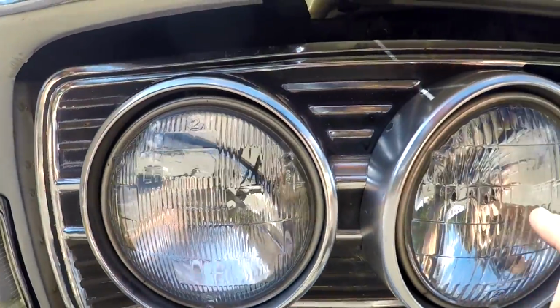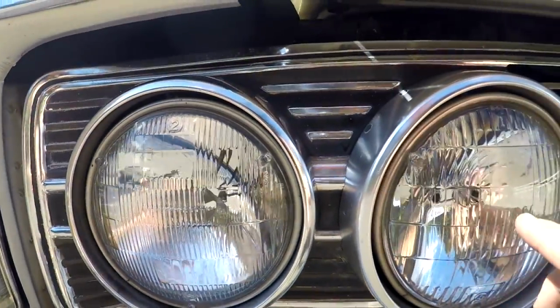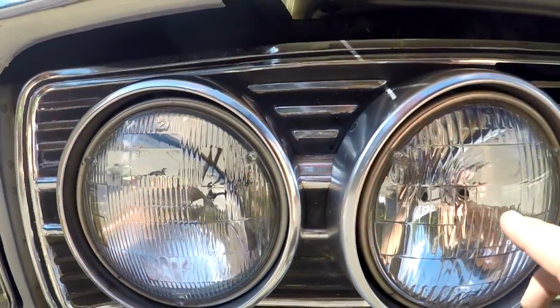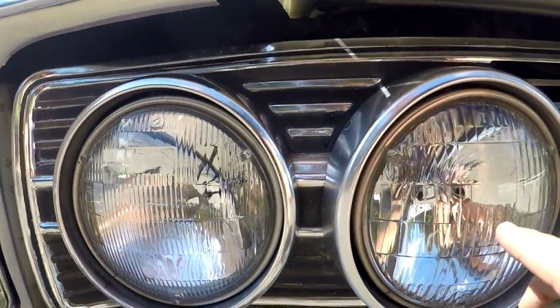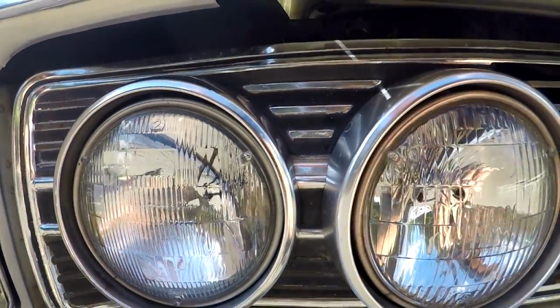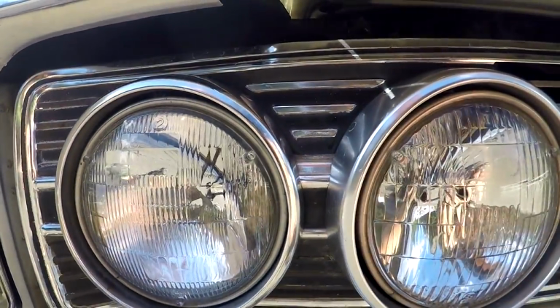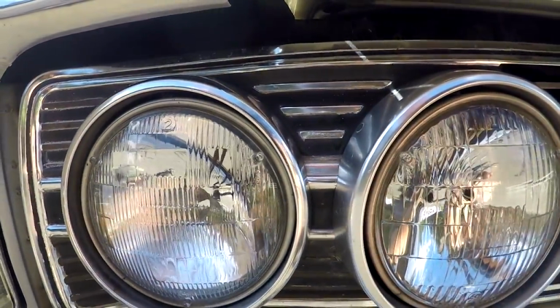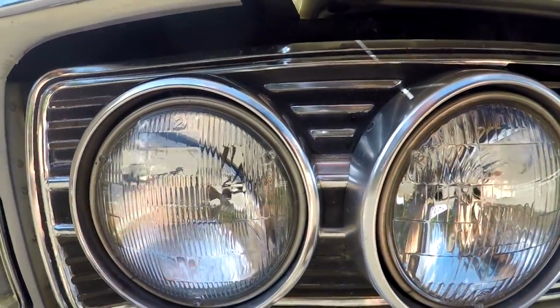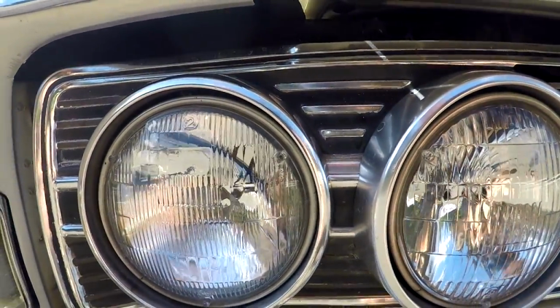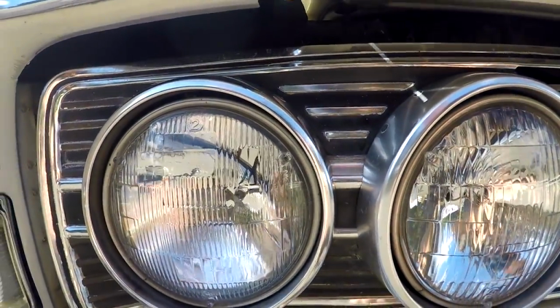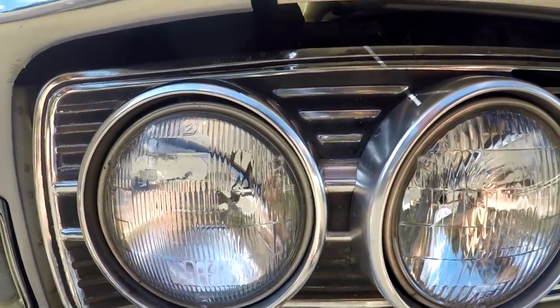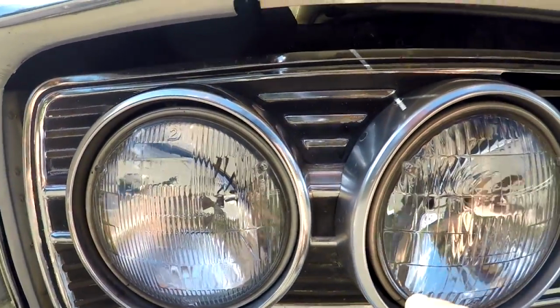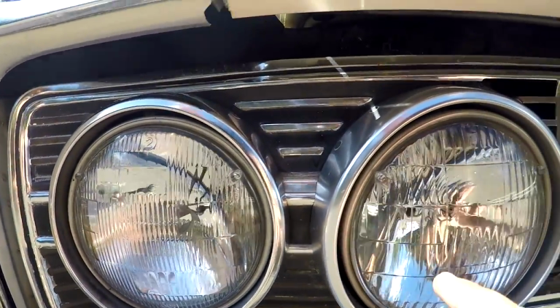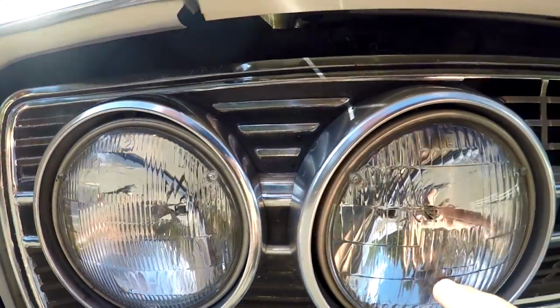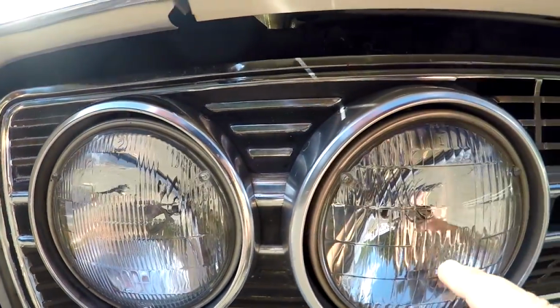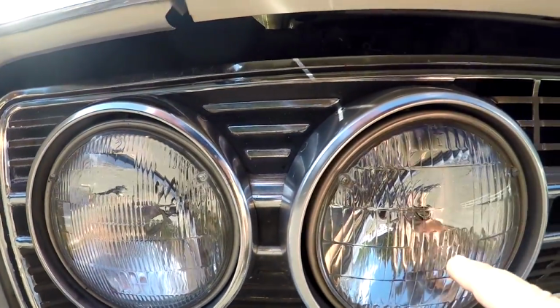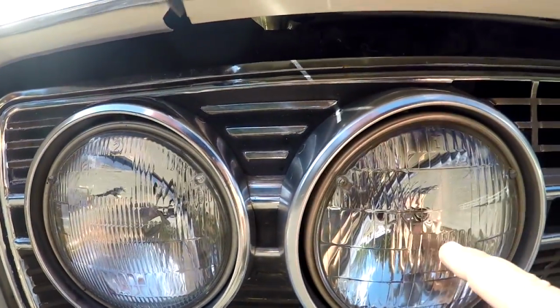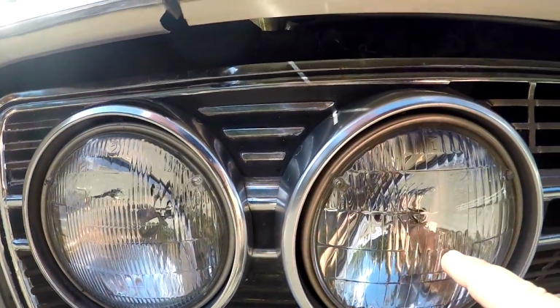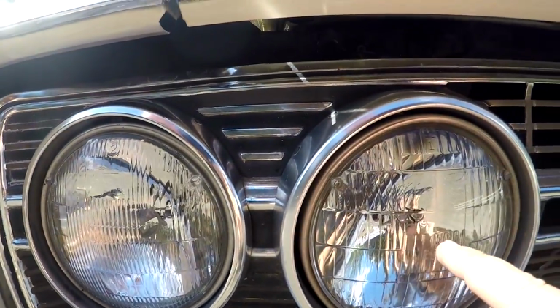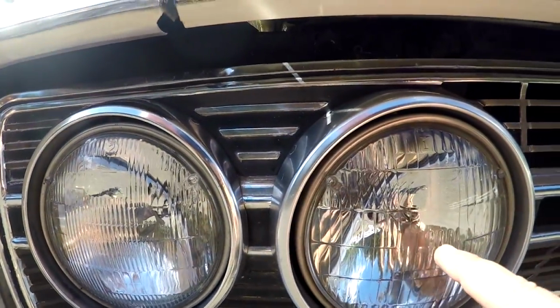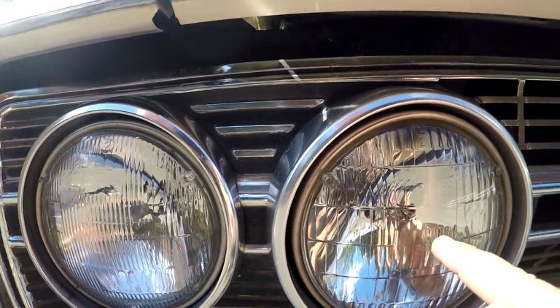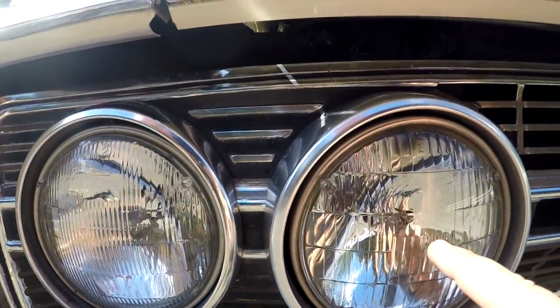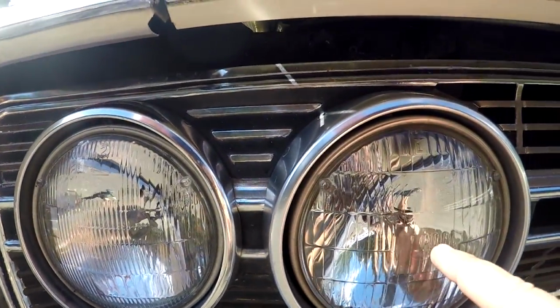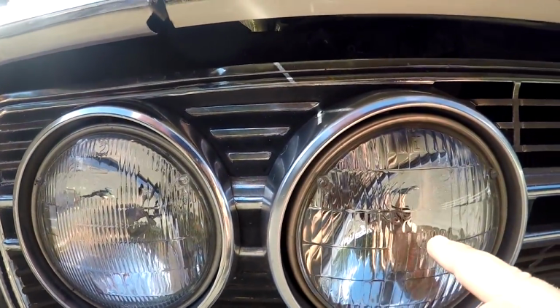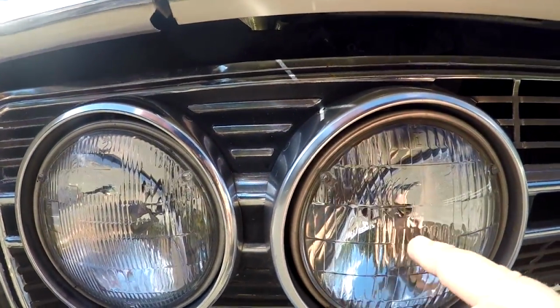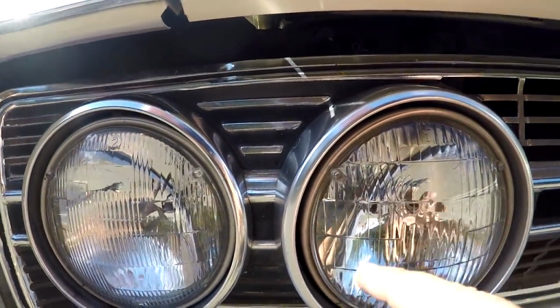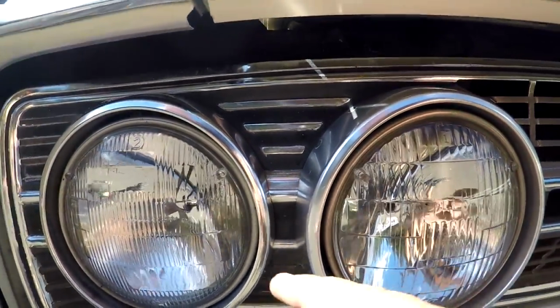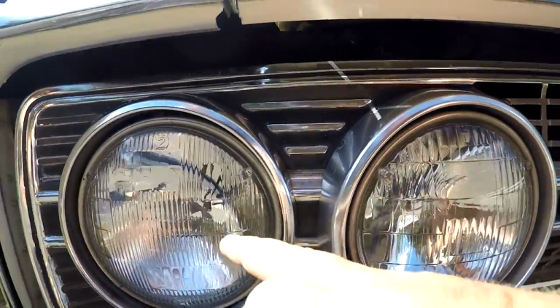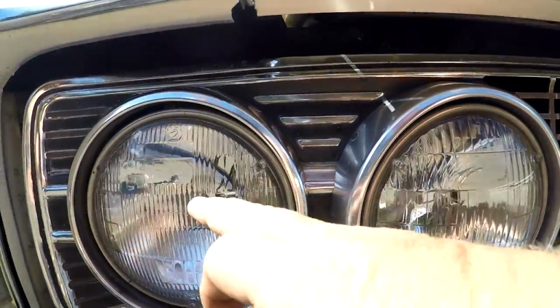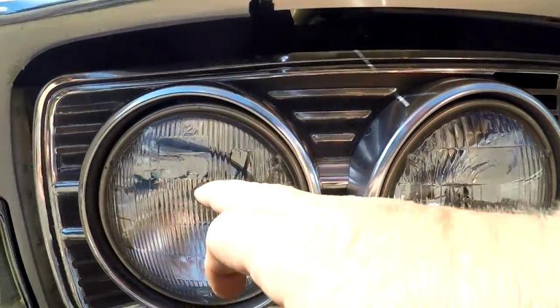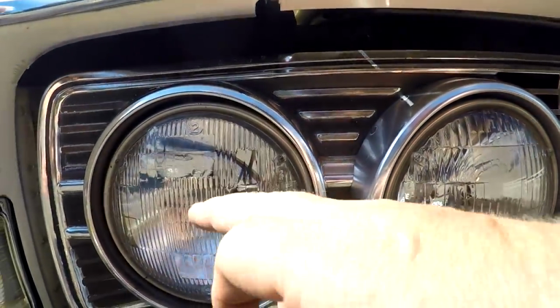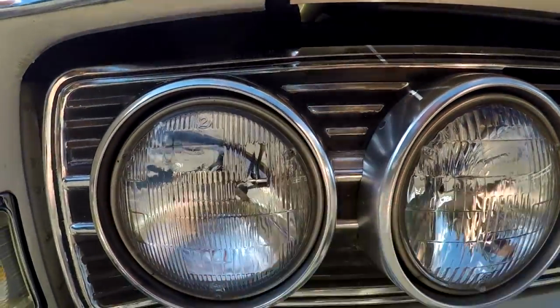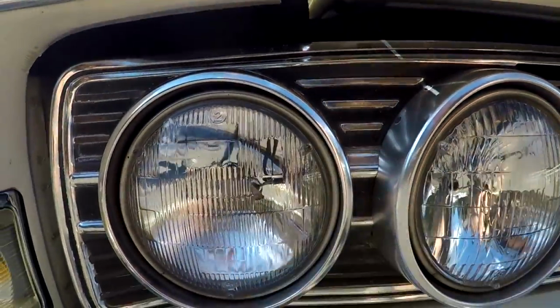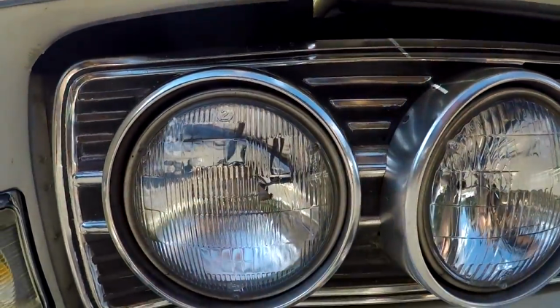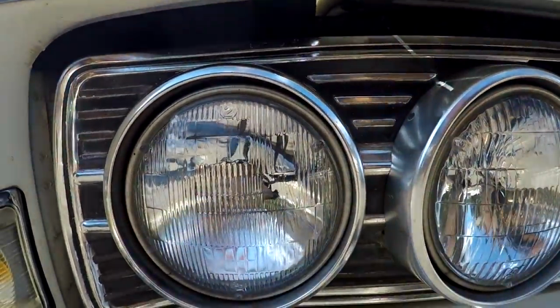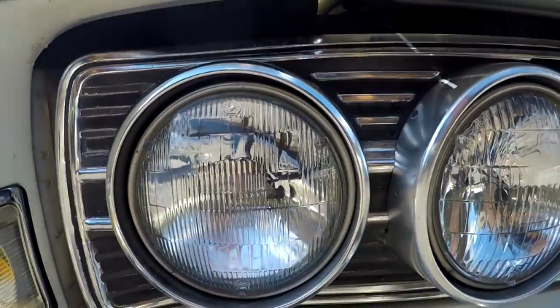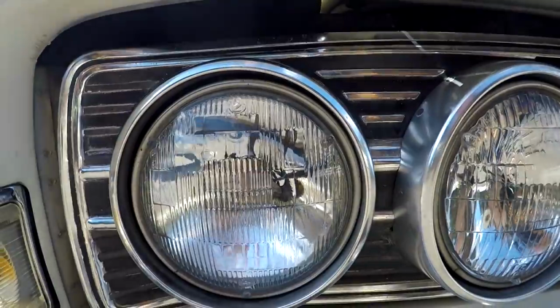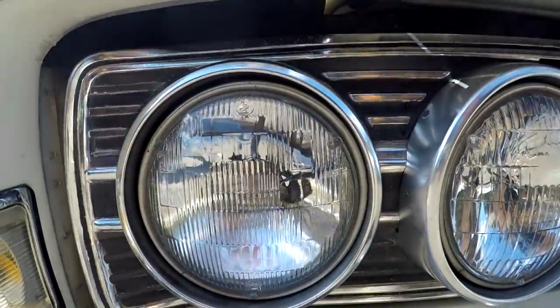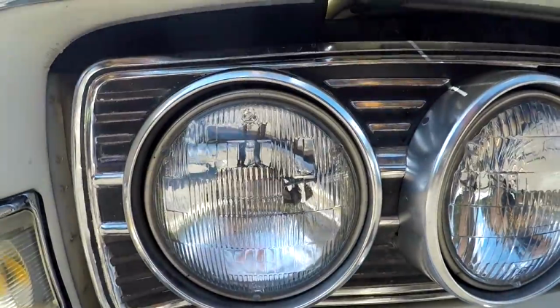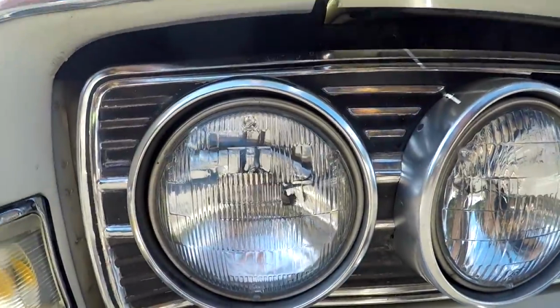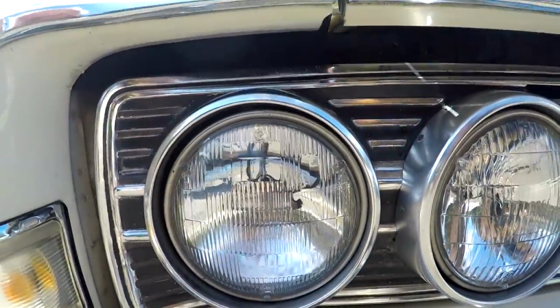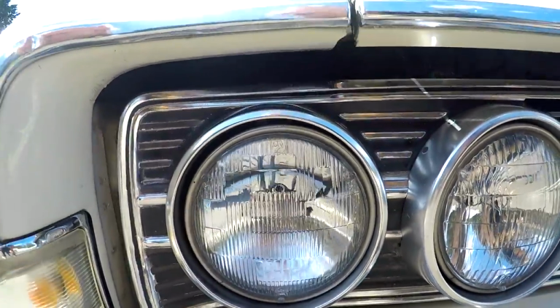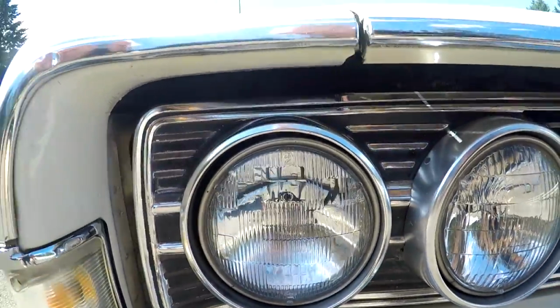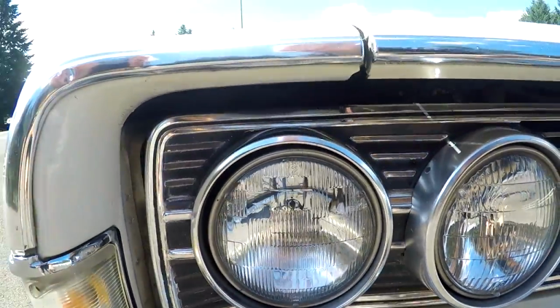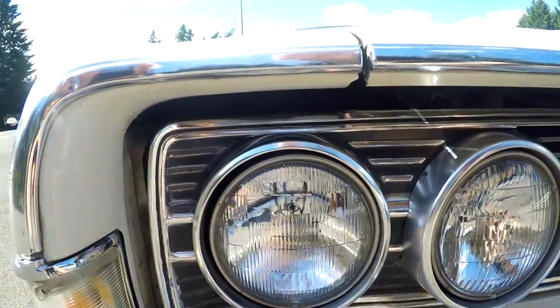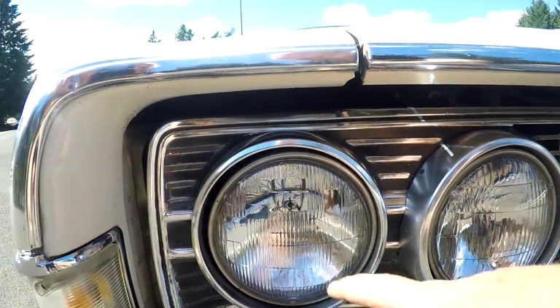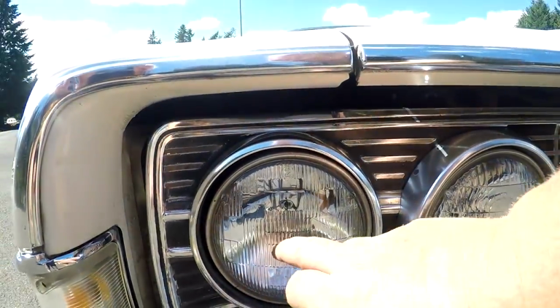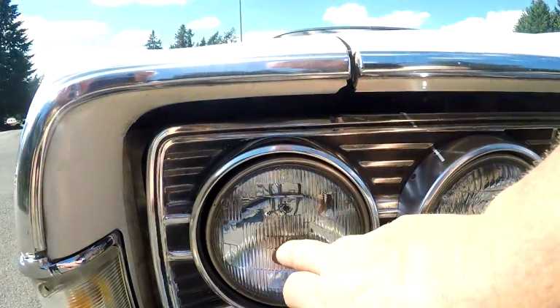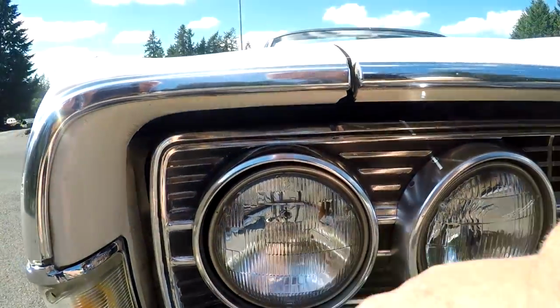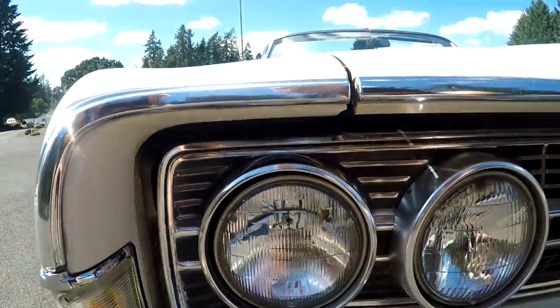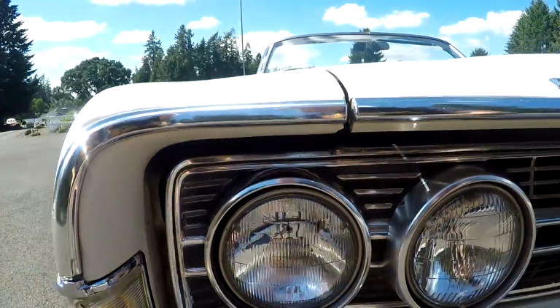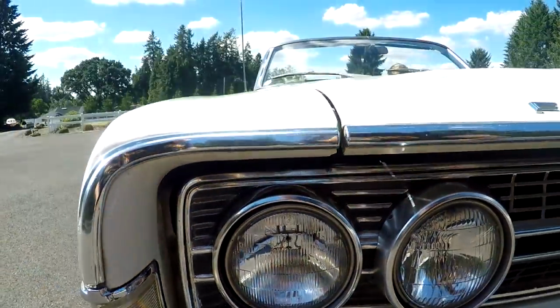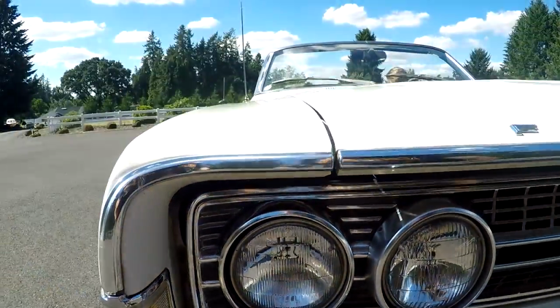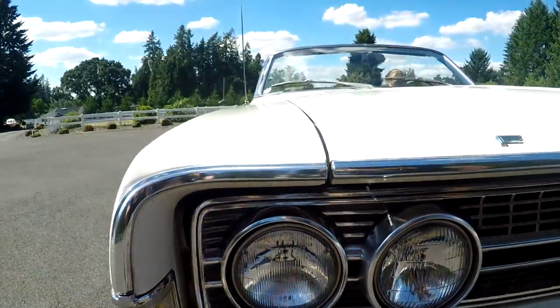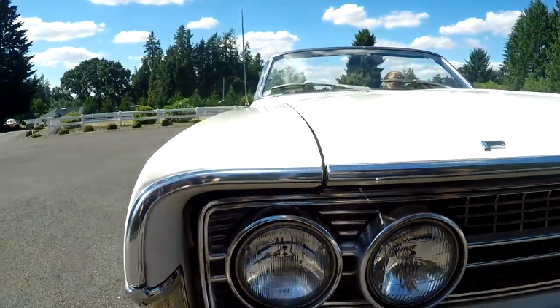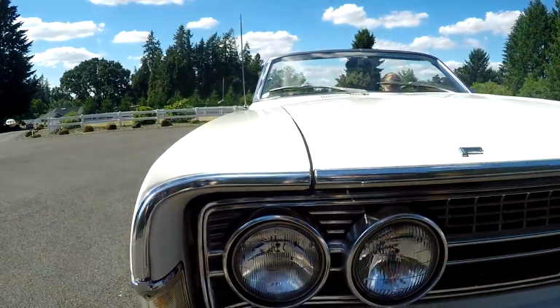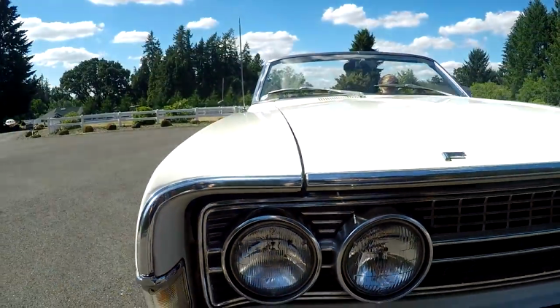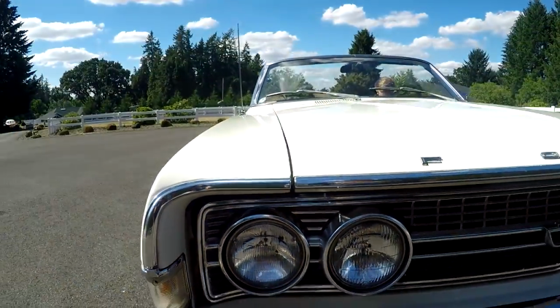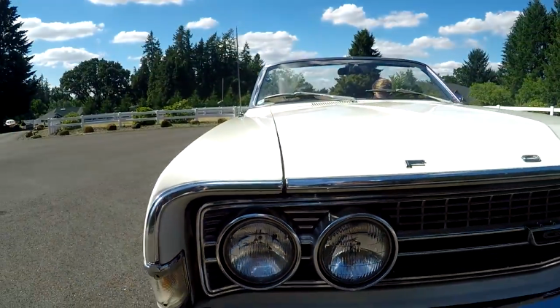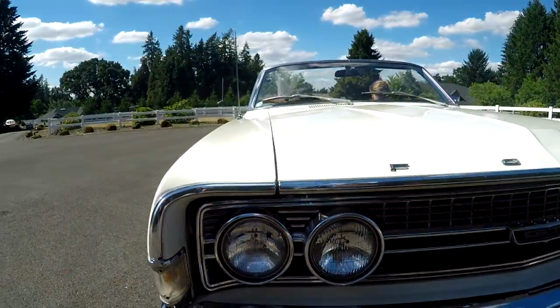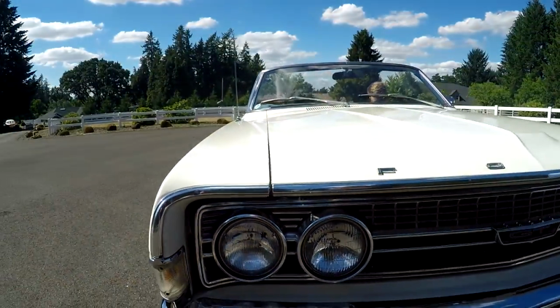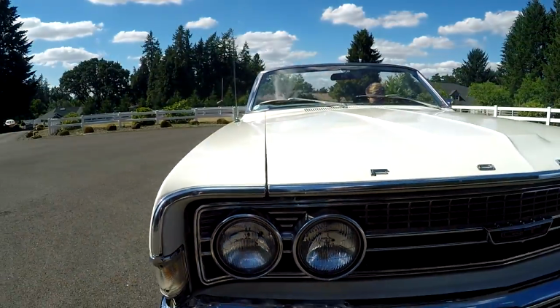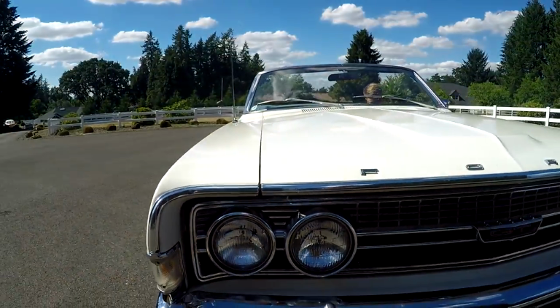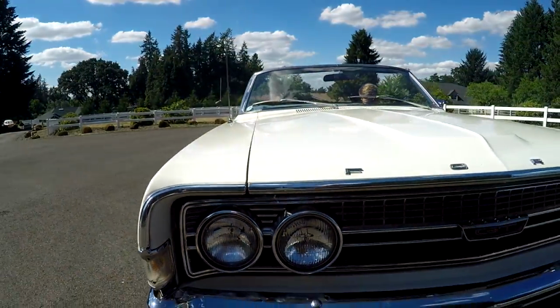One lens doesn't have the Ford script, so that one's been replaced. I used to have a couple of these sitting around, but if you look on eBay it'd be nice to put an original one back in.